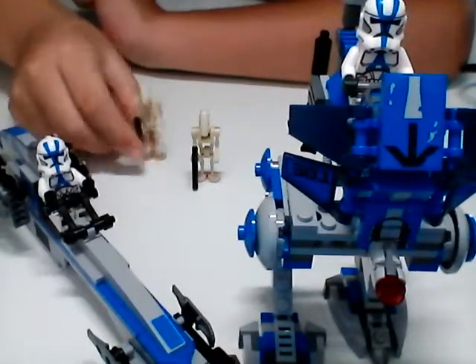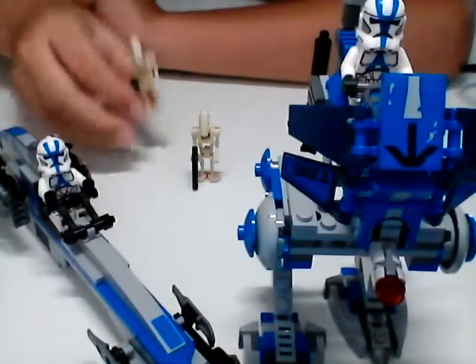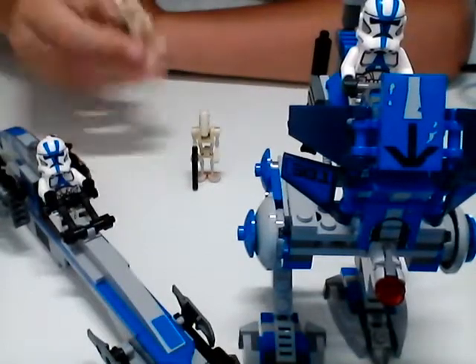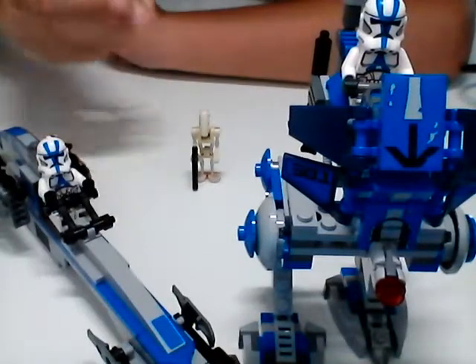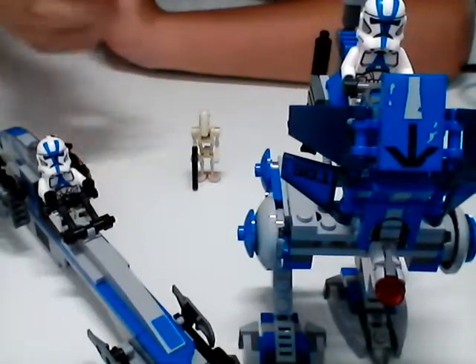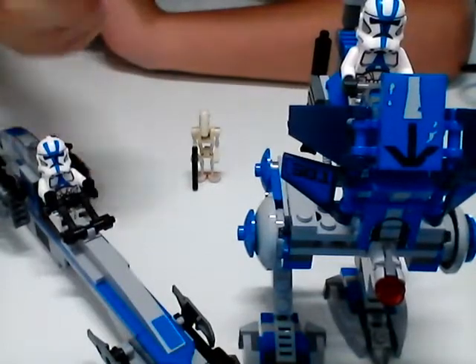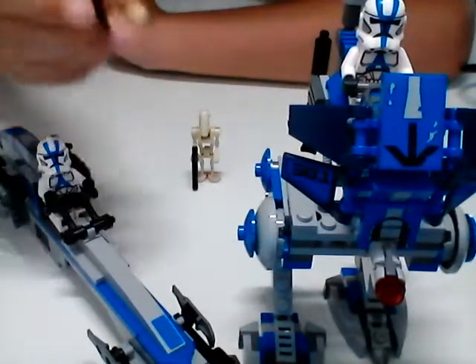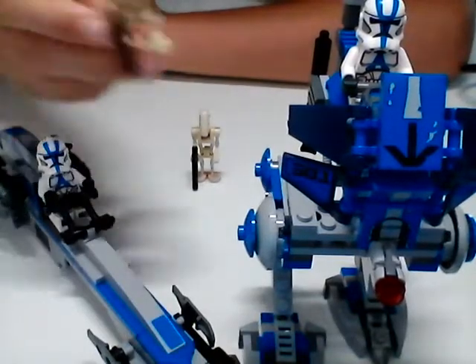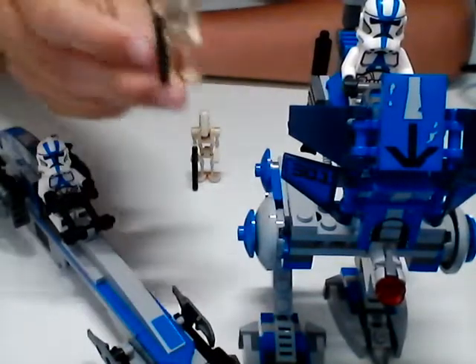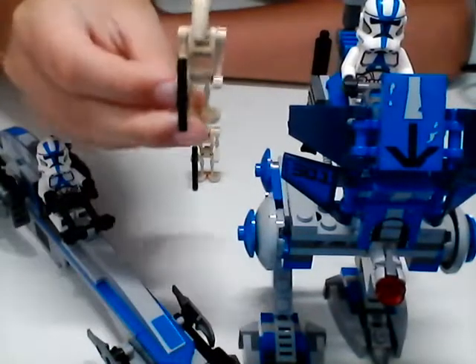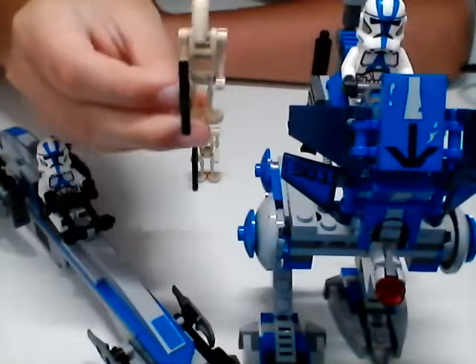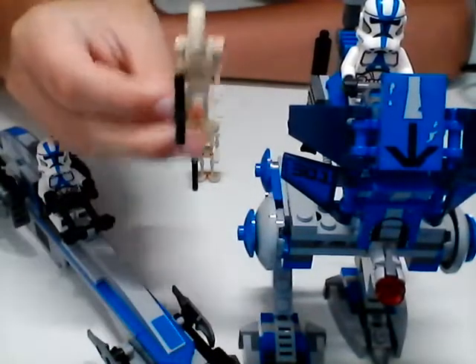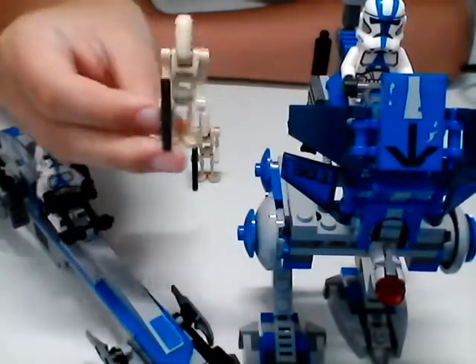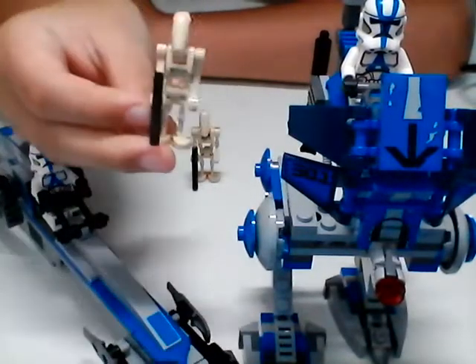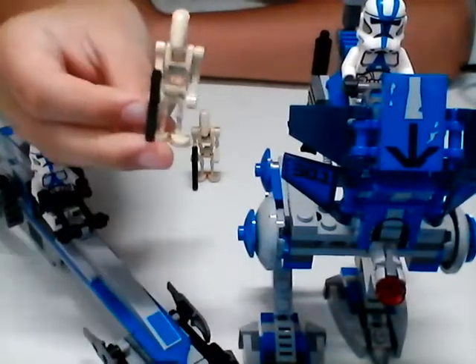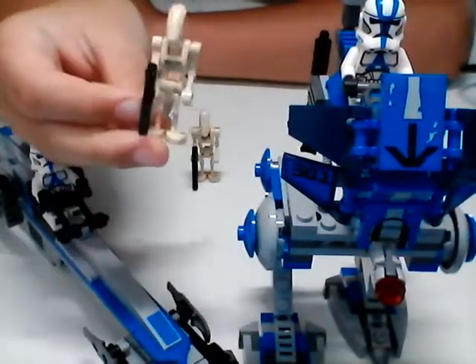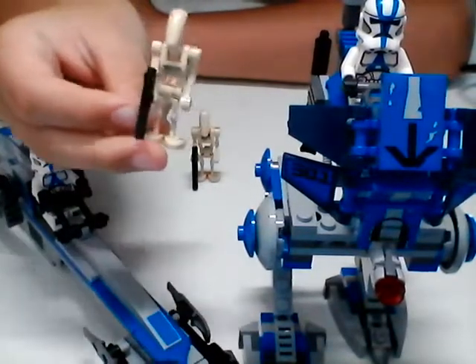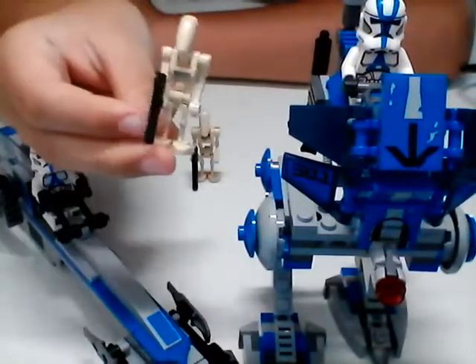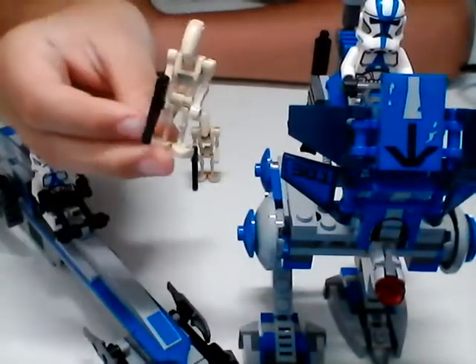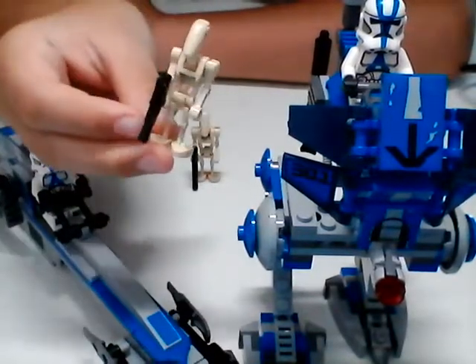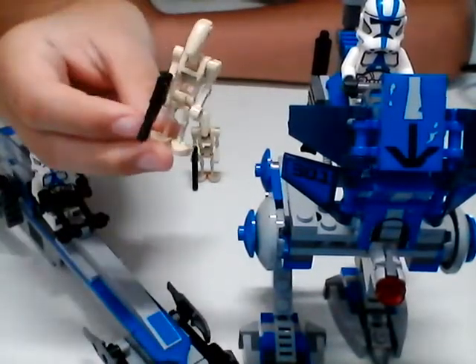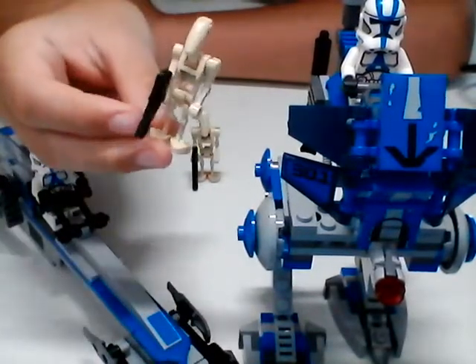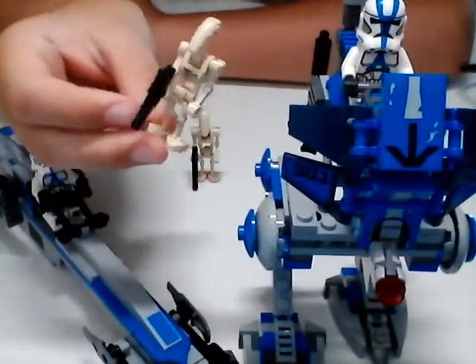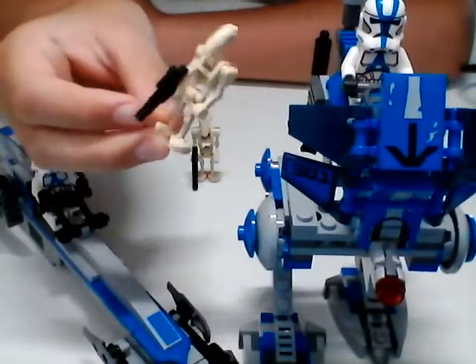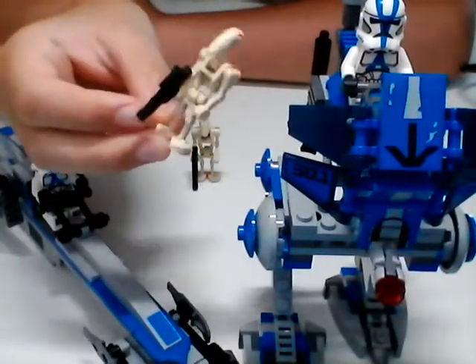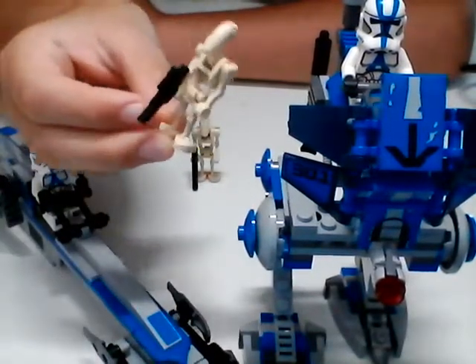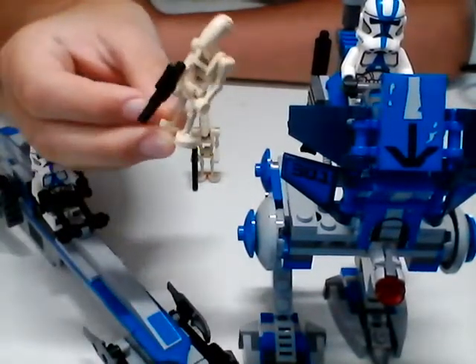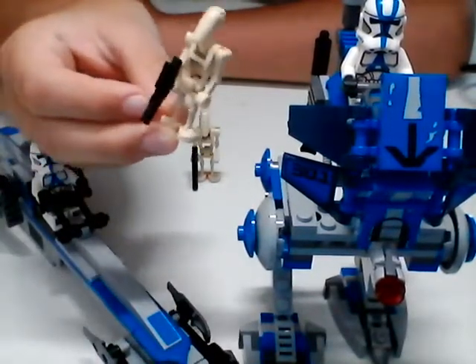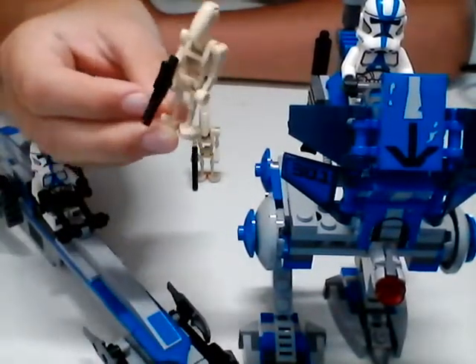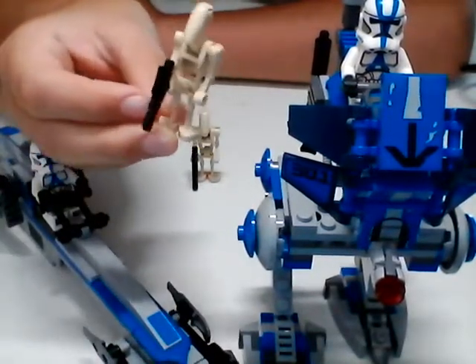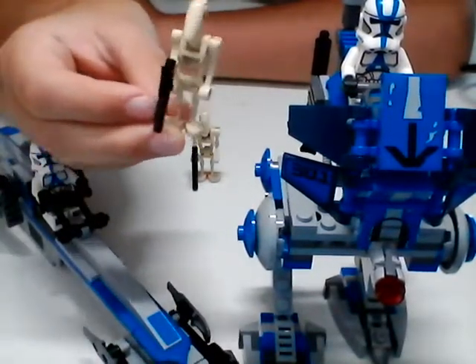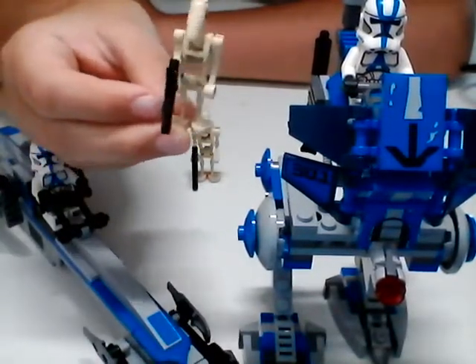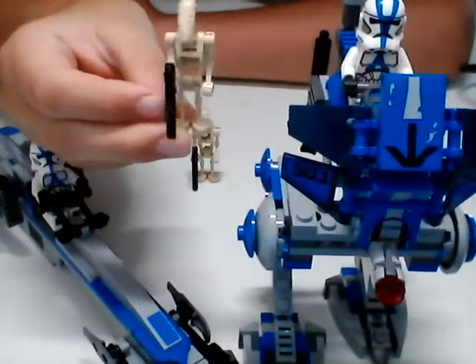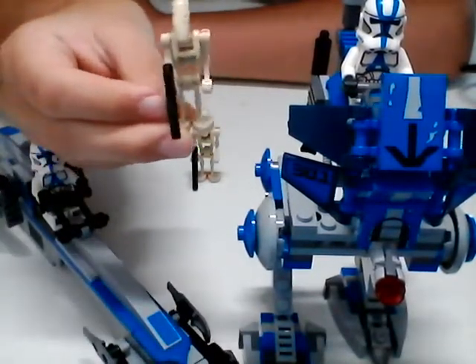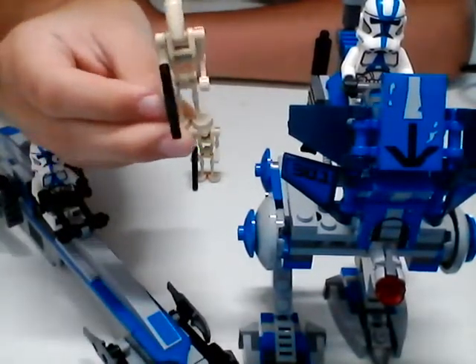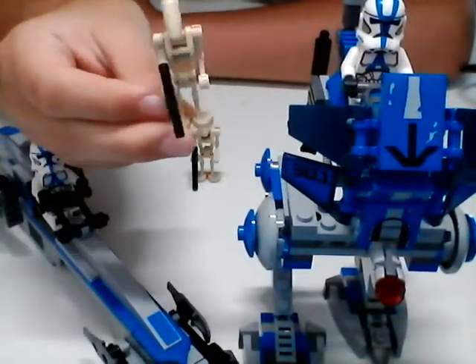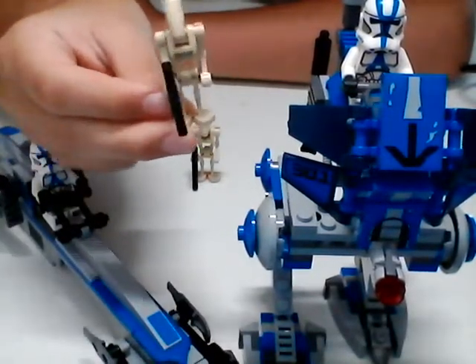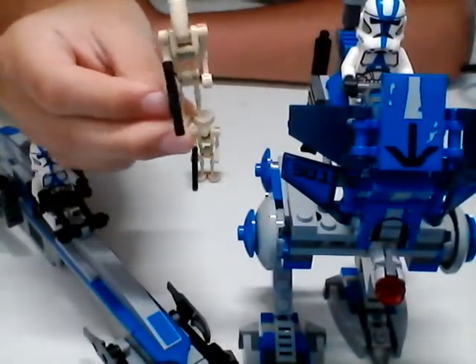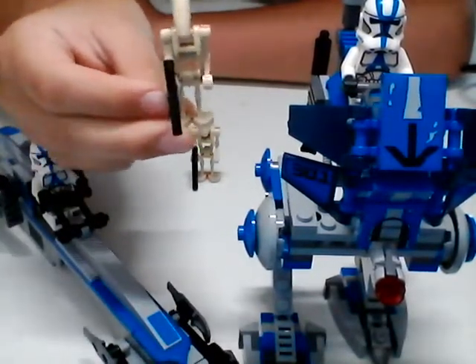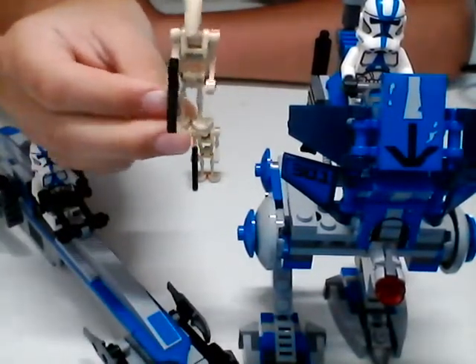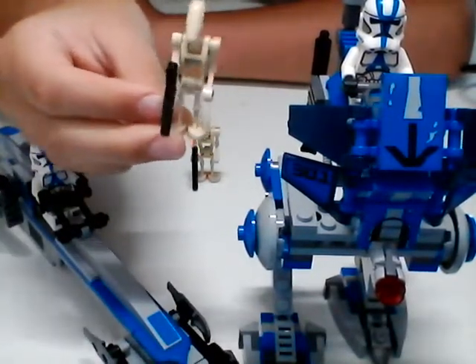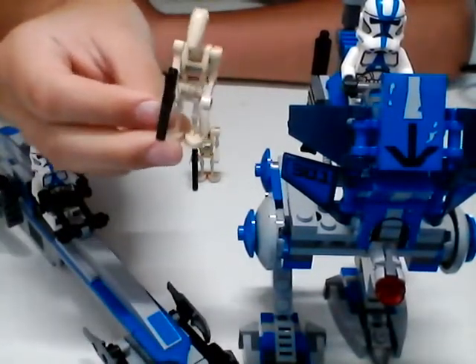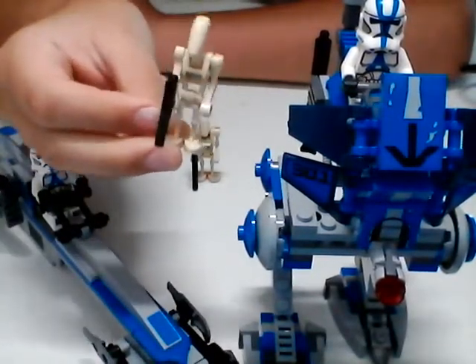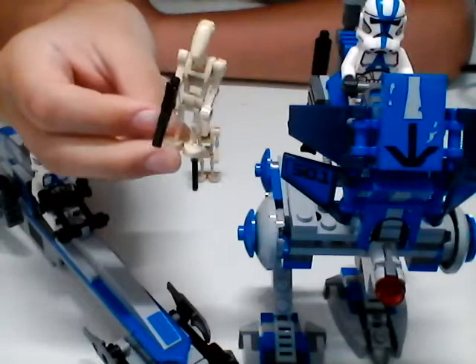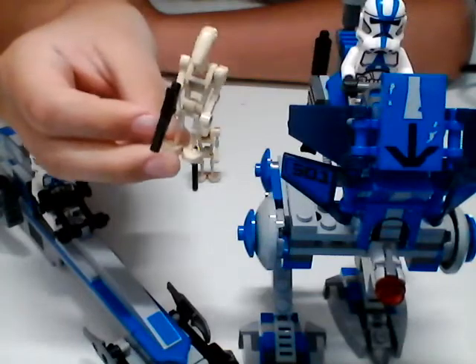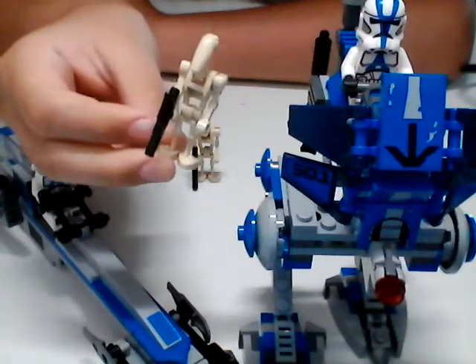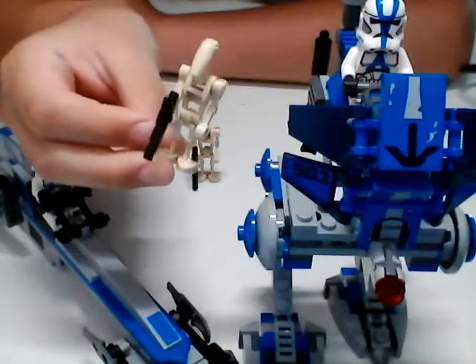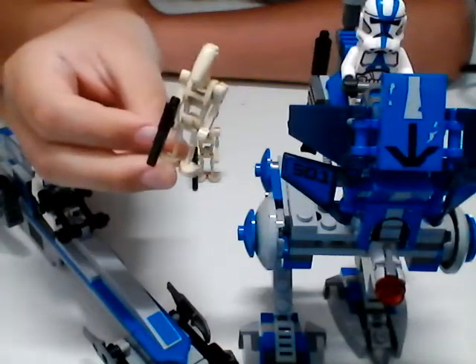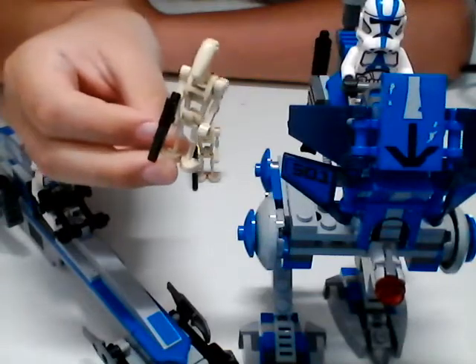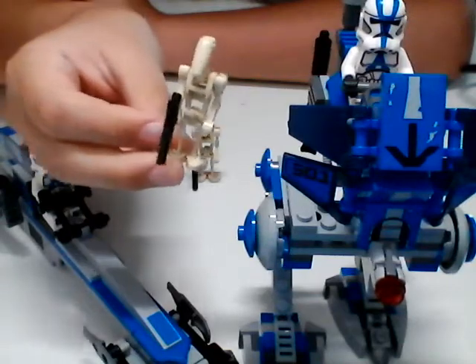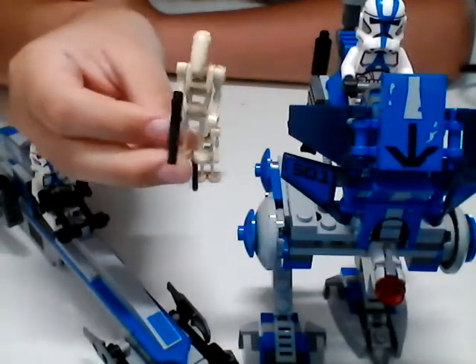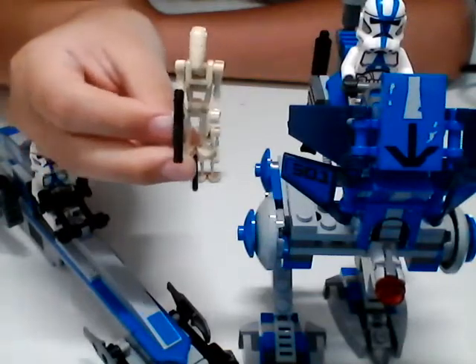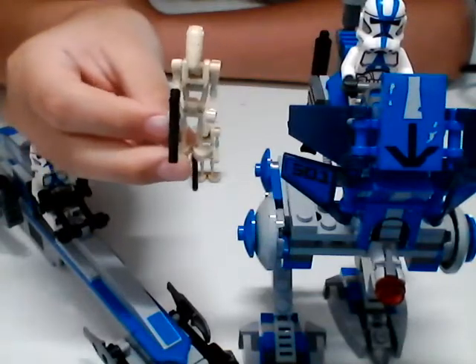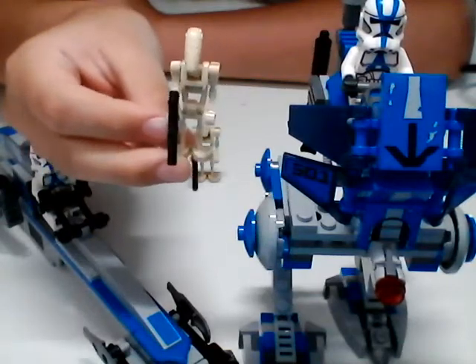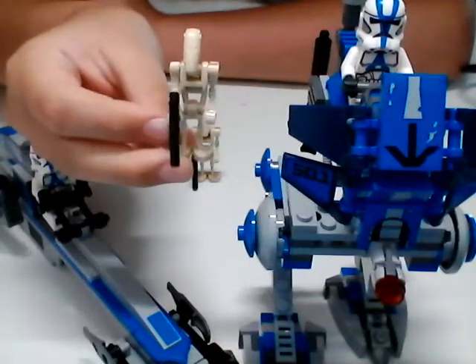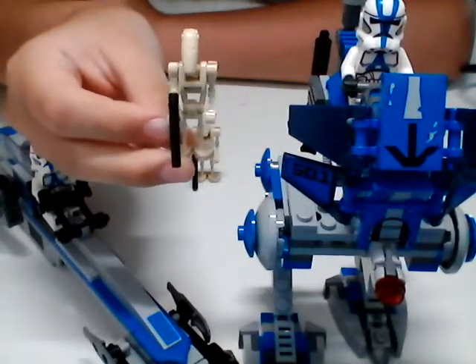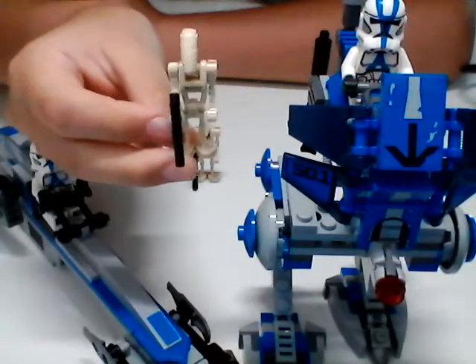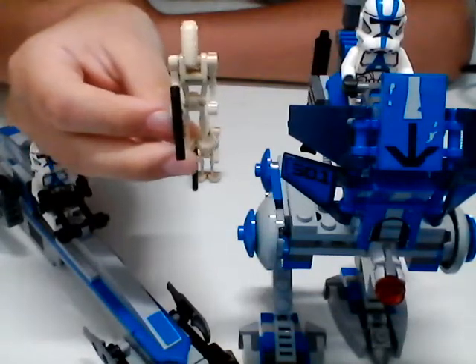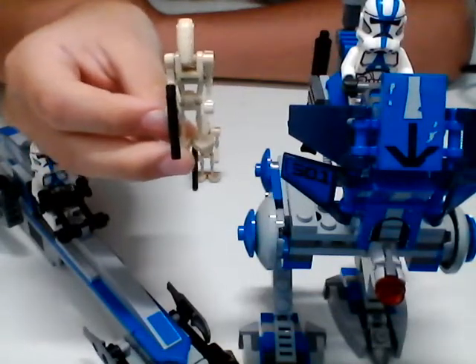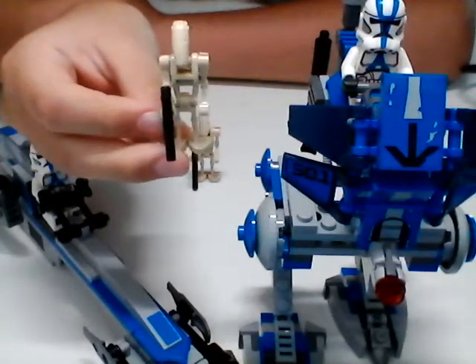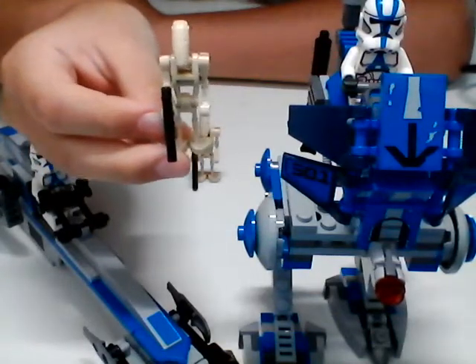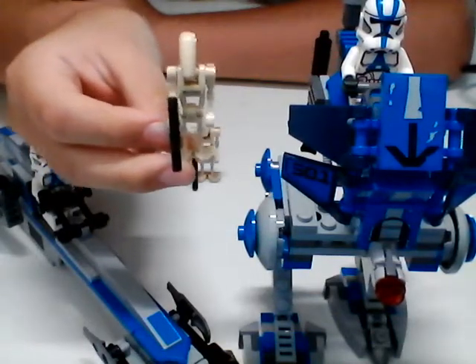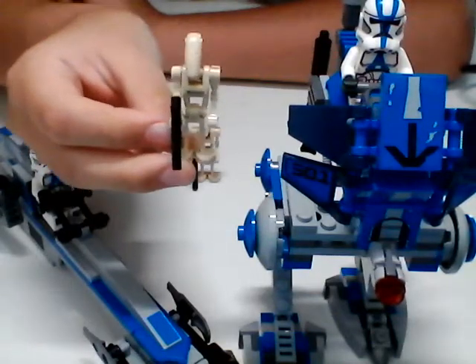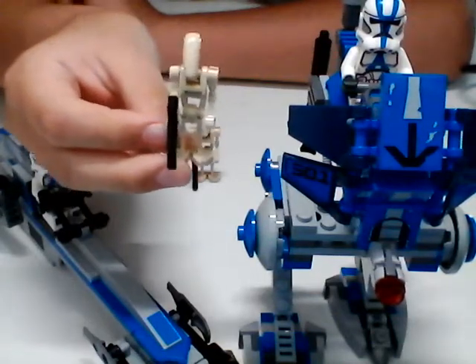Next up, we got the Clankers - just one simple battle droid. Not really much to show, just a battle droid.